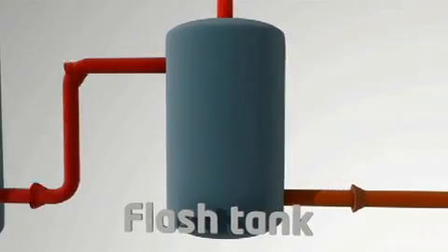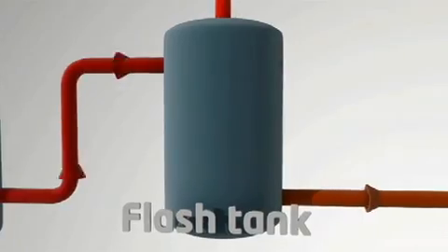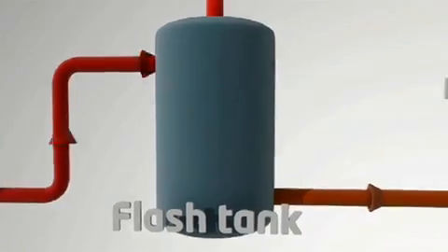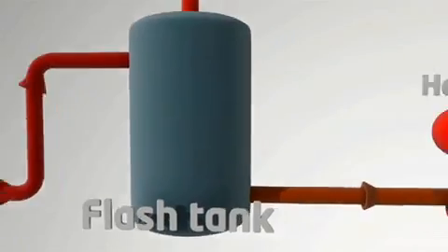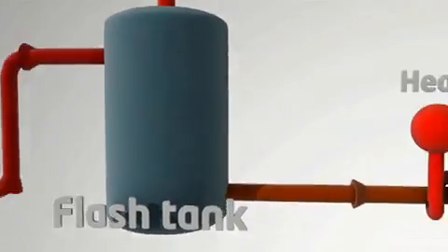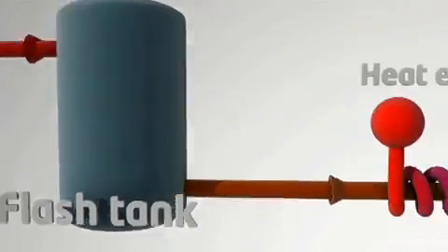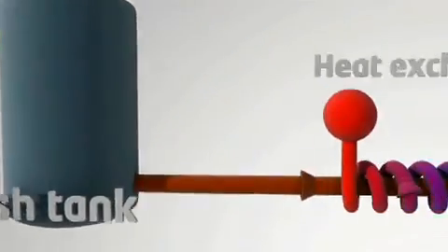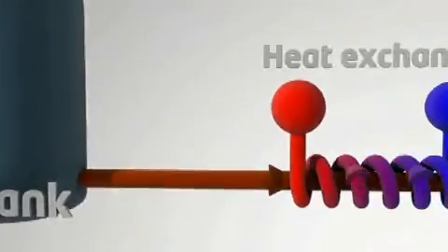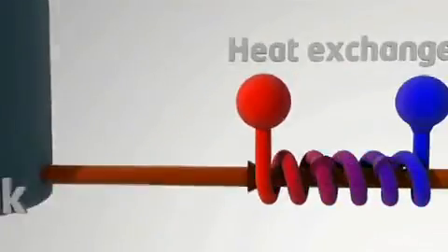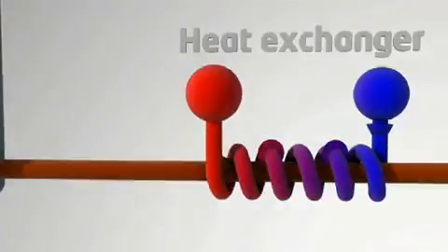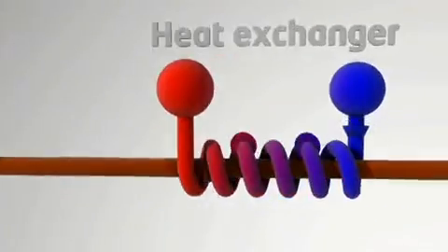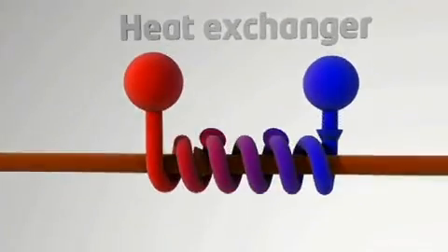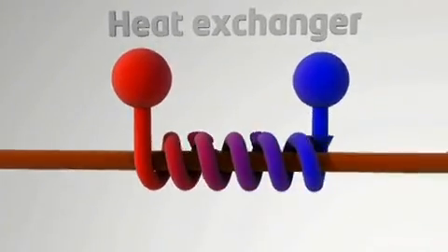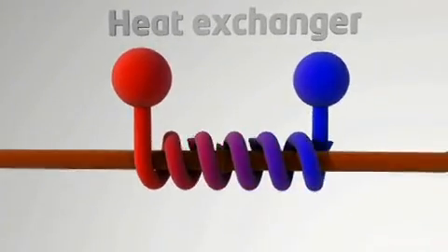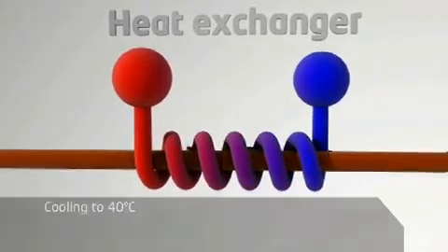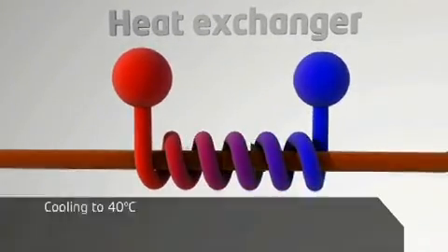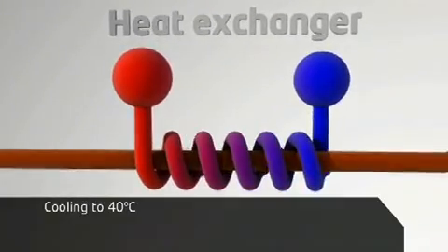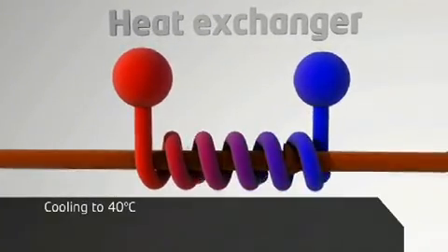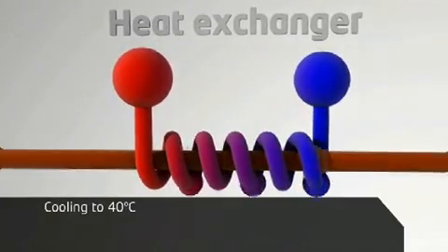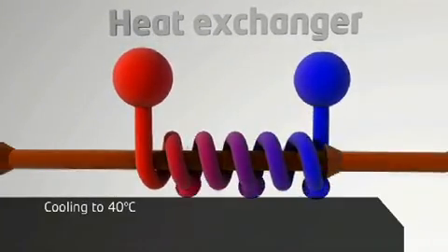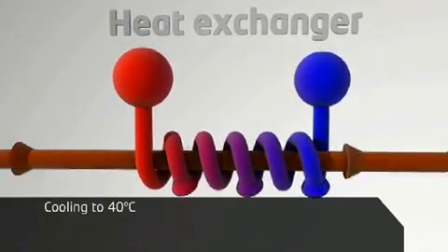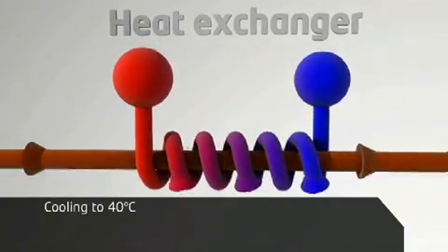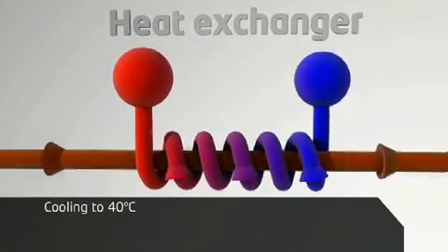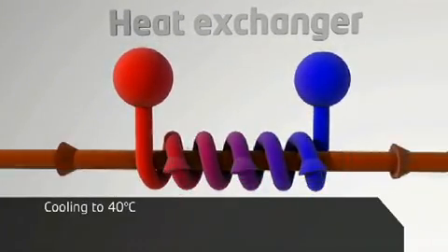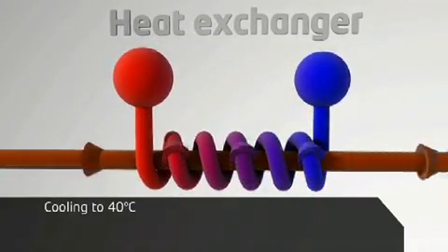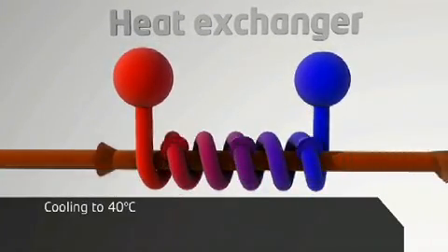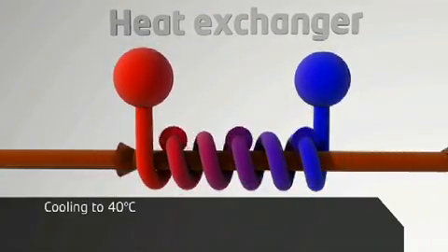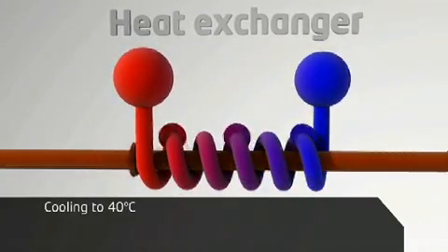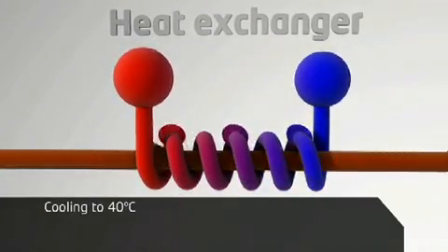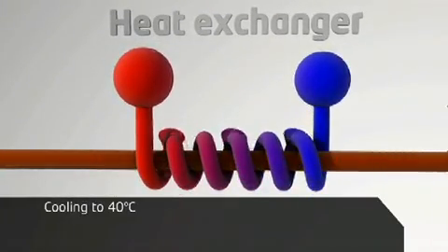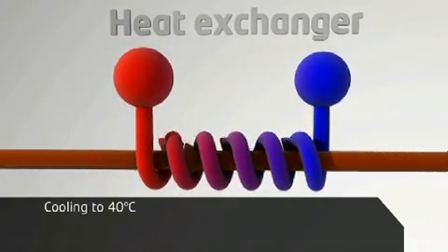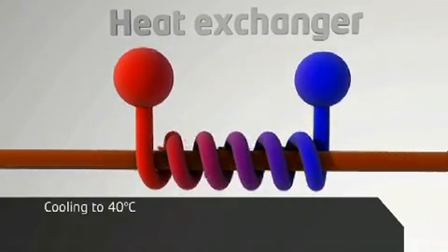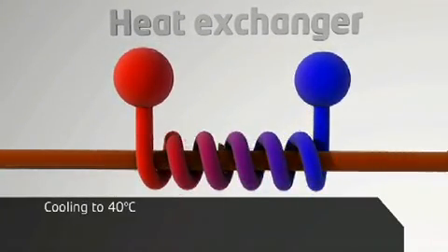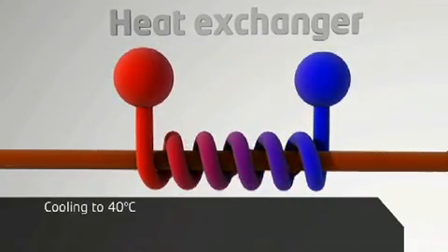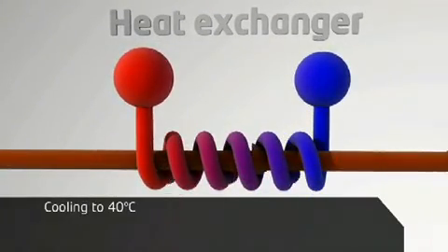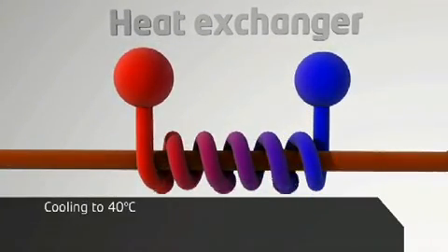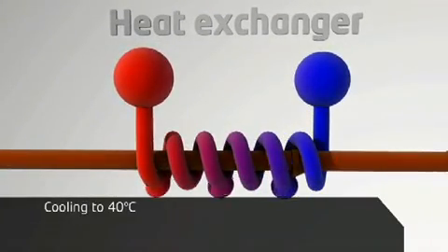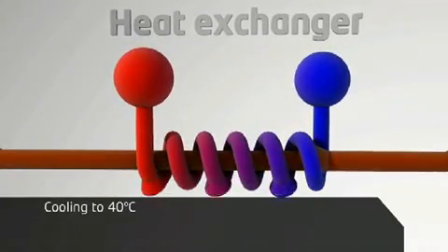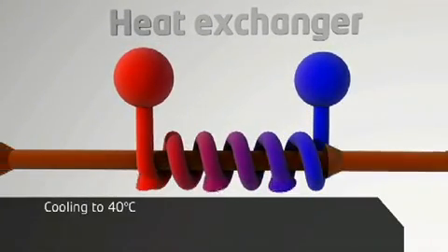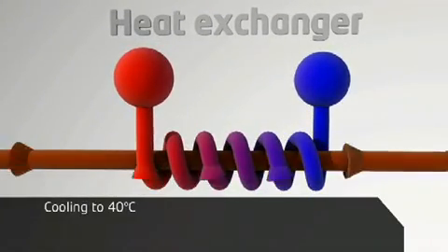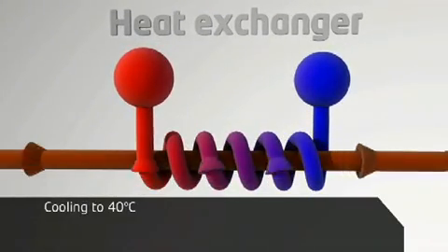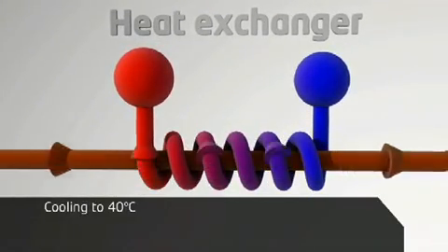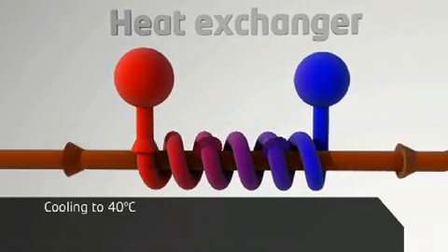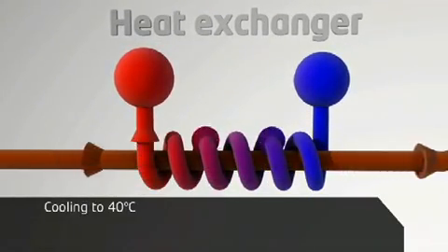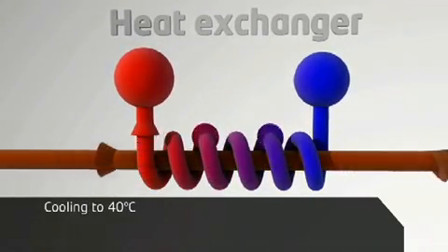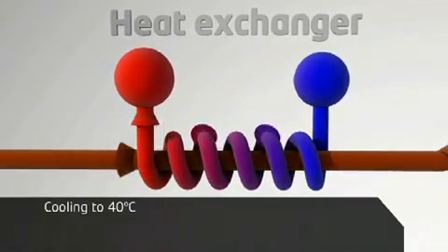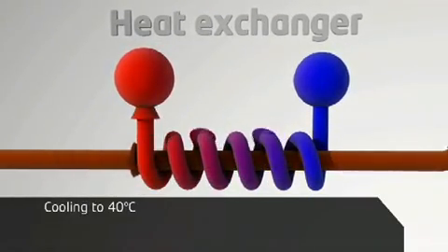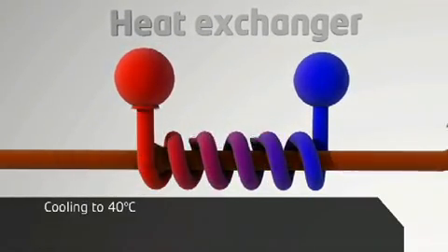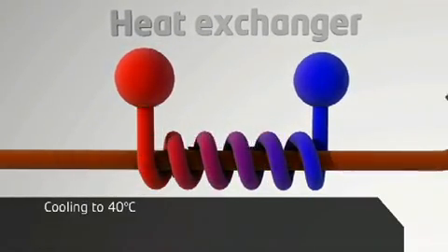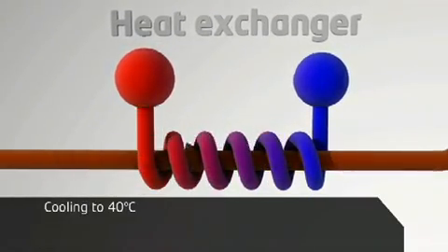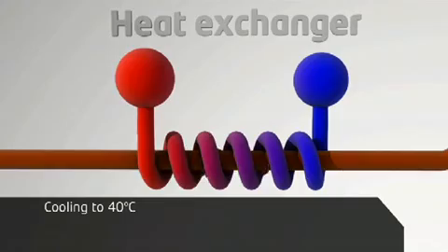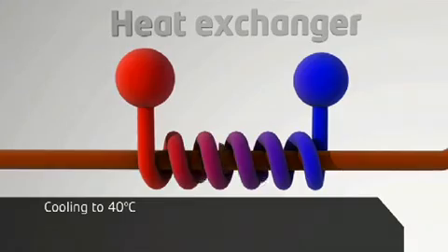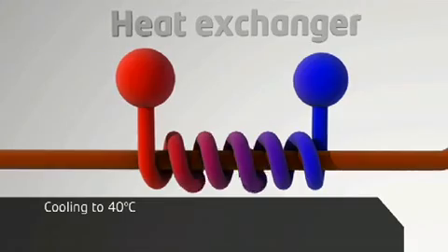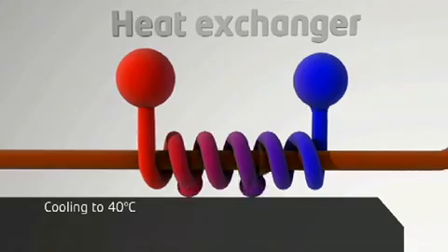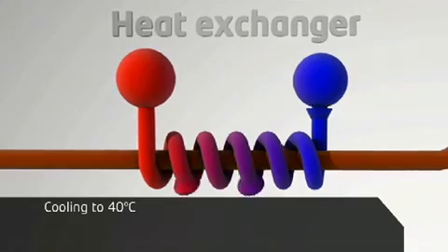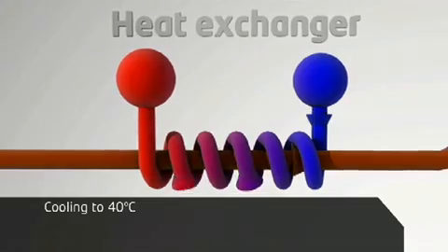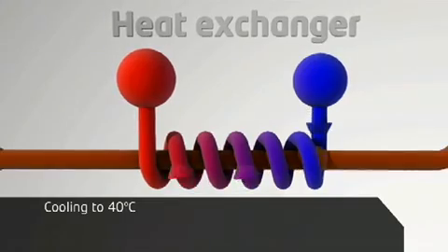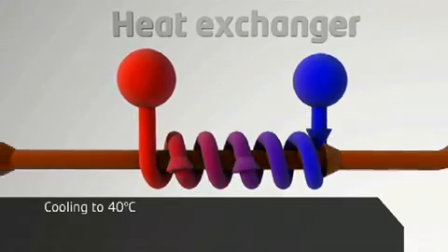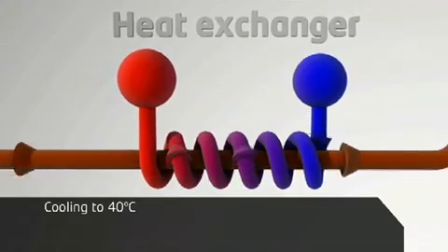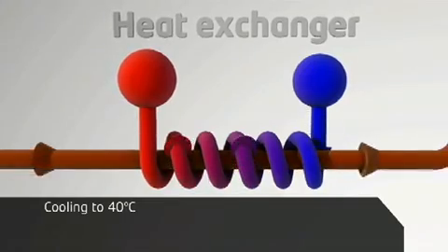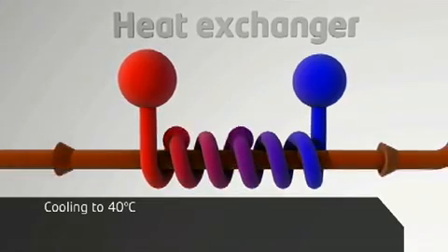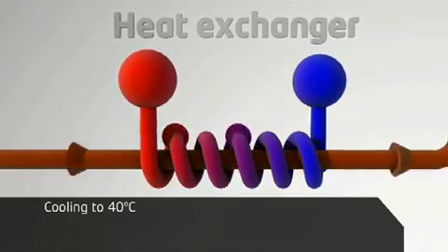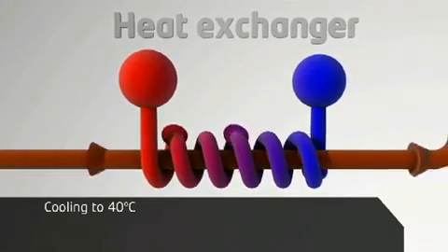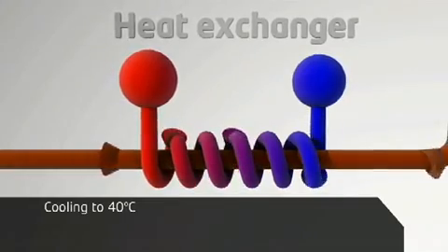From the flash tank, the material is pumped to a heat exchanger, where it is cooled to the required digestion temperature.